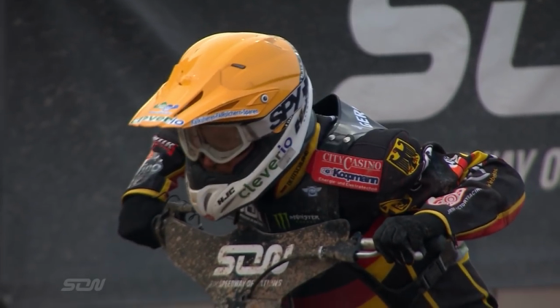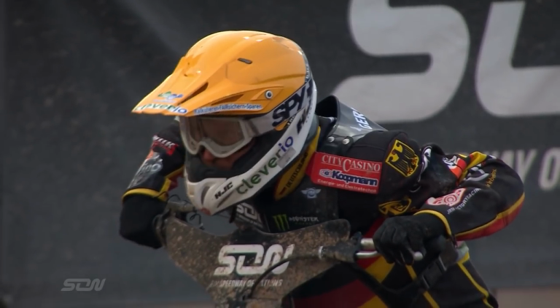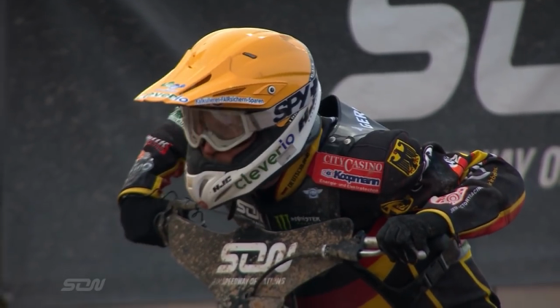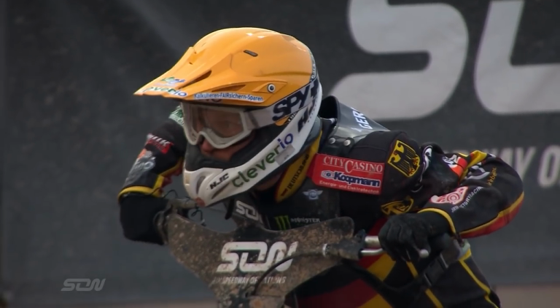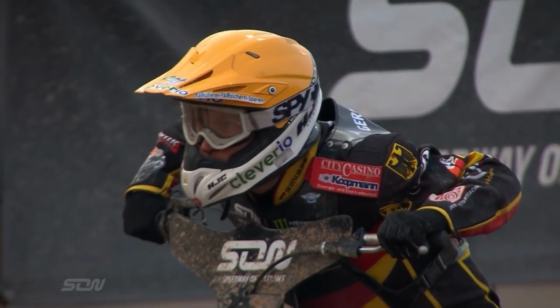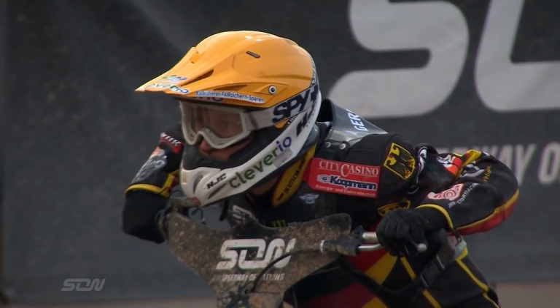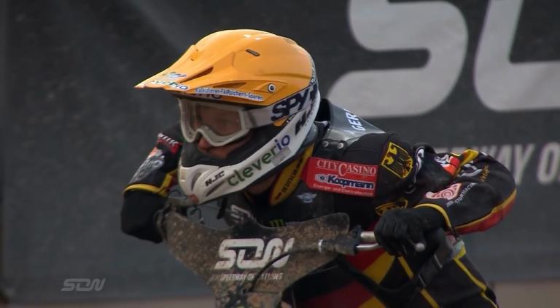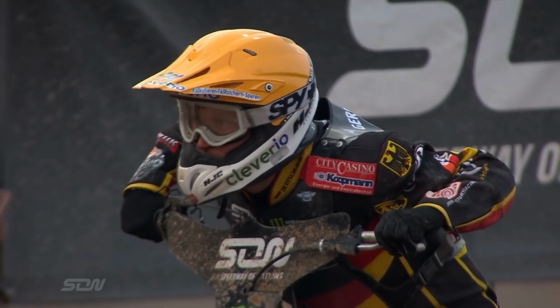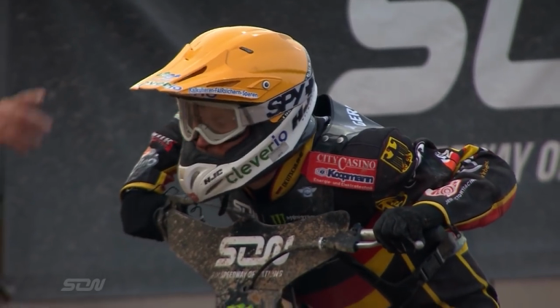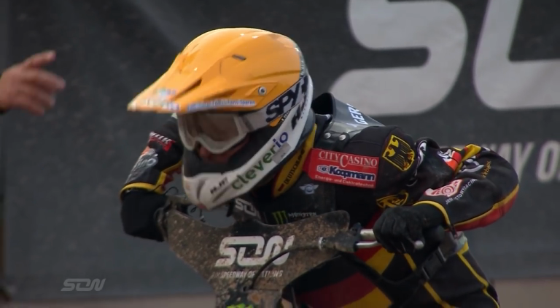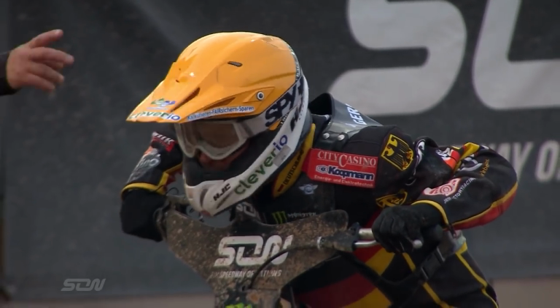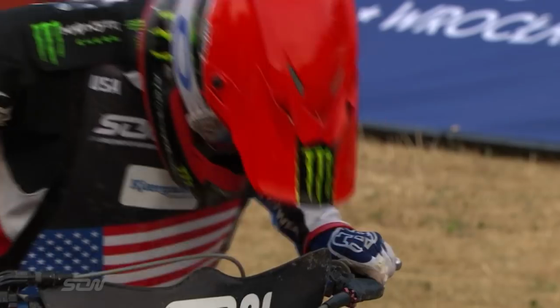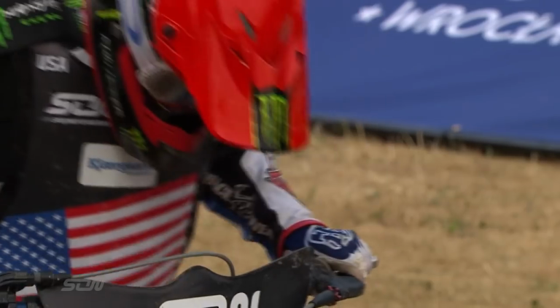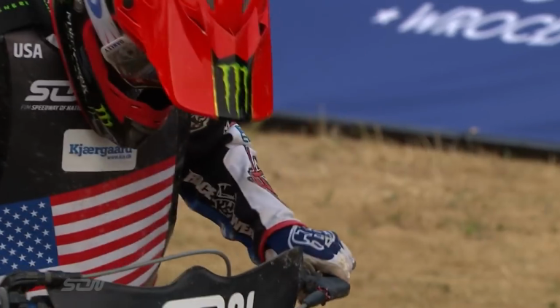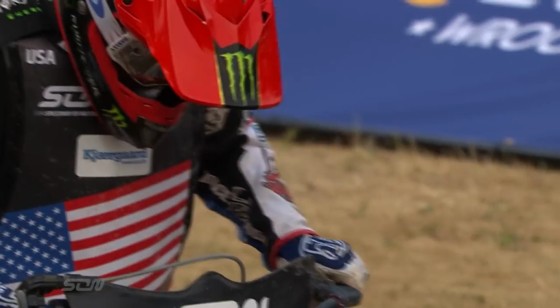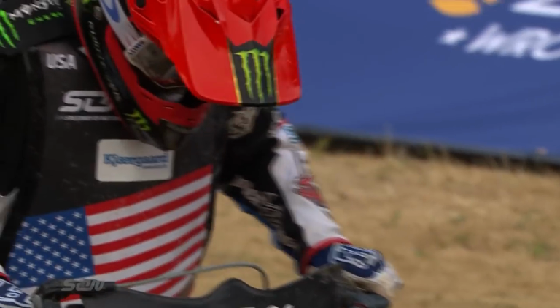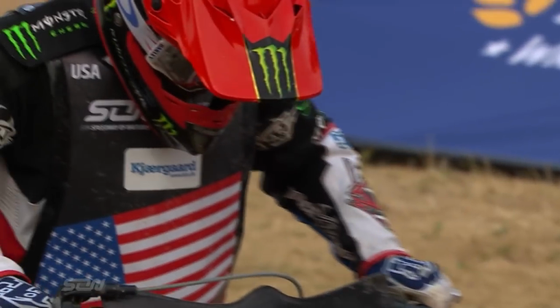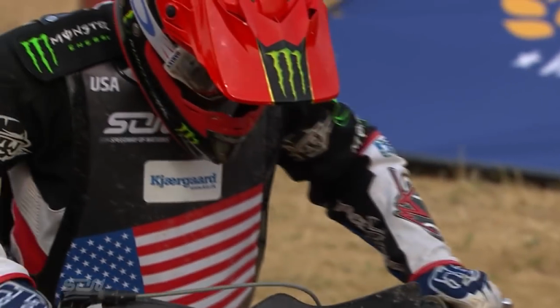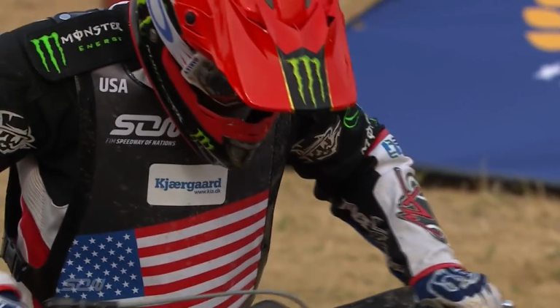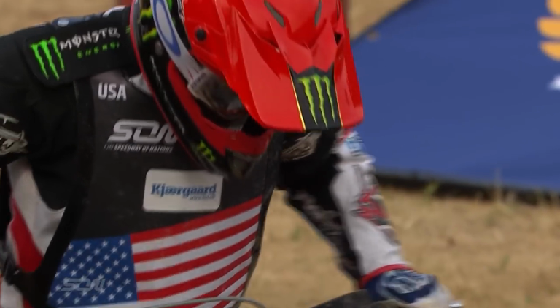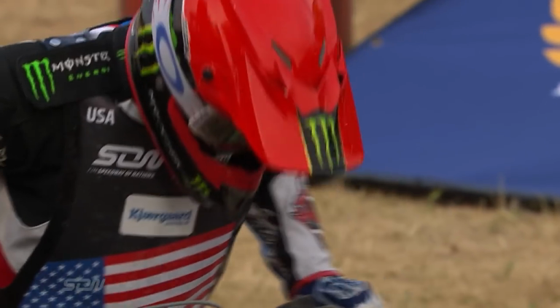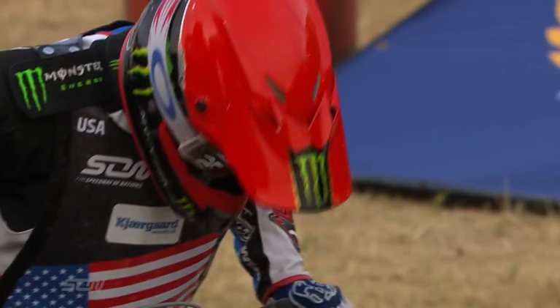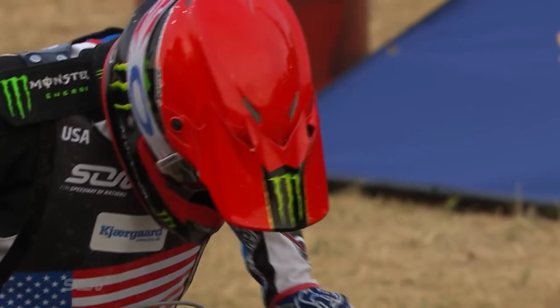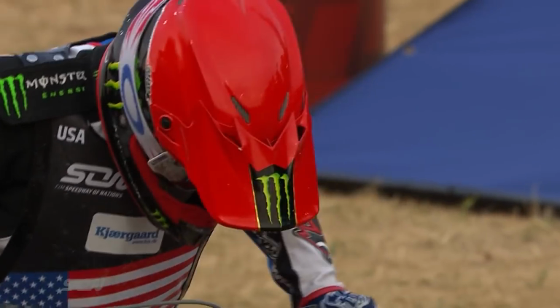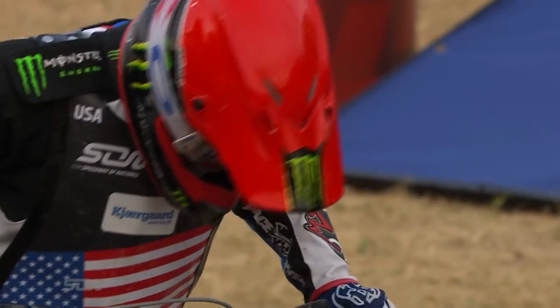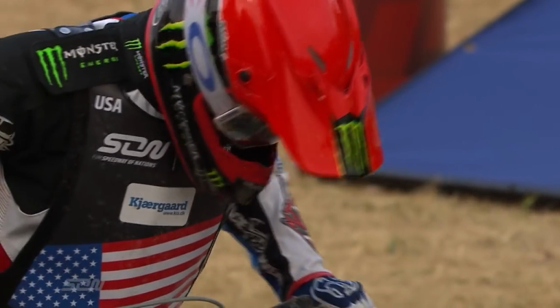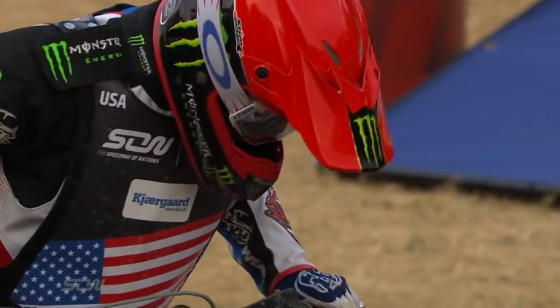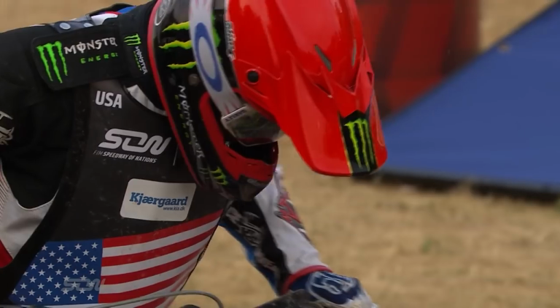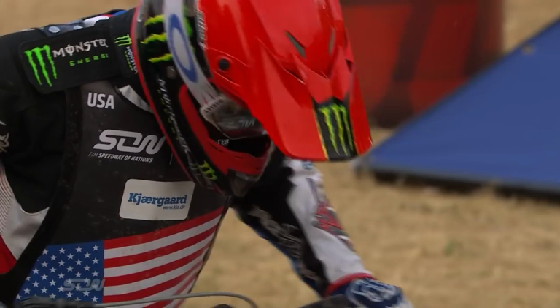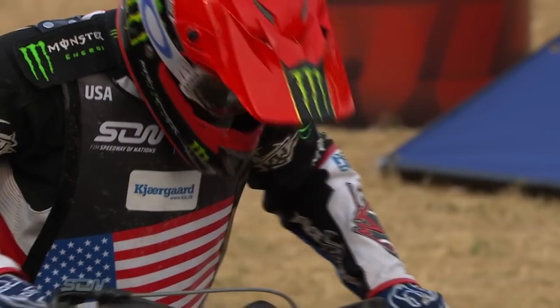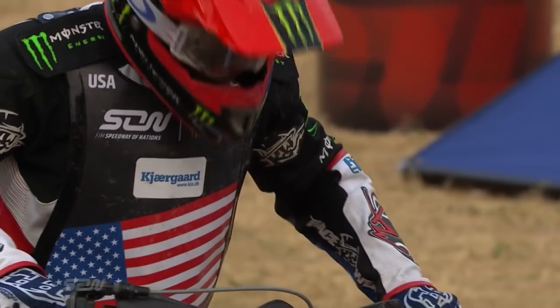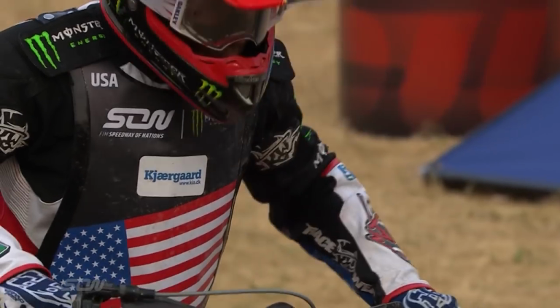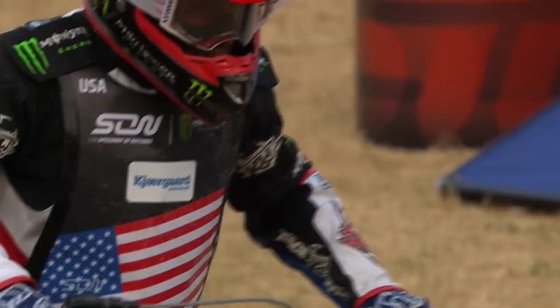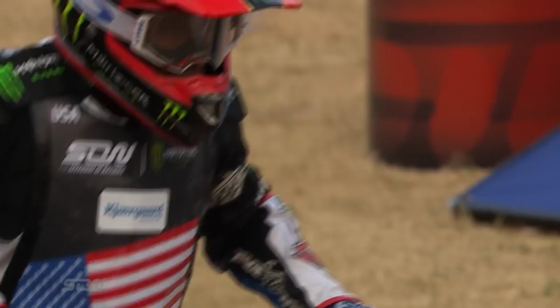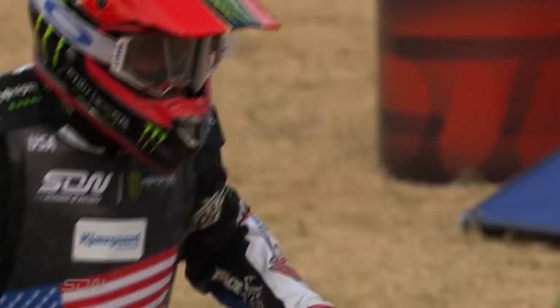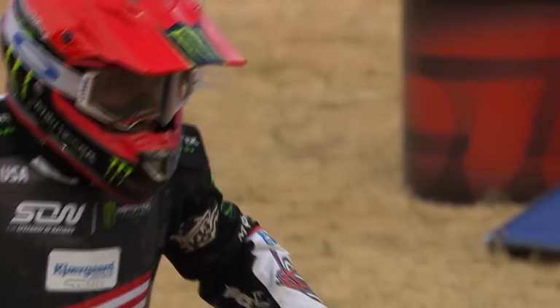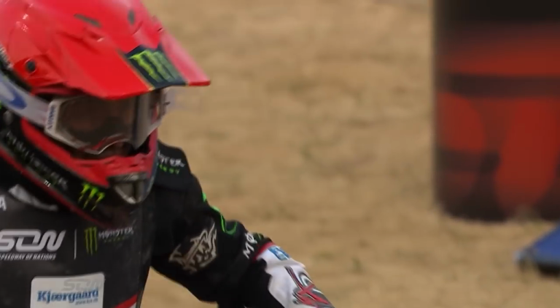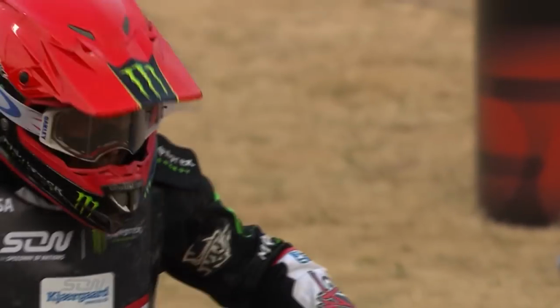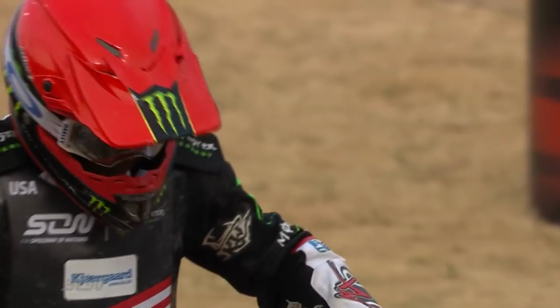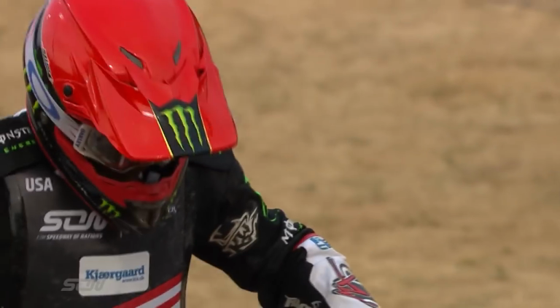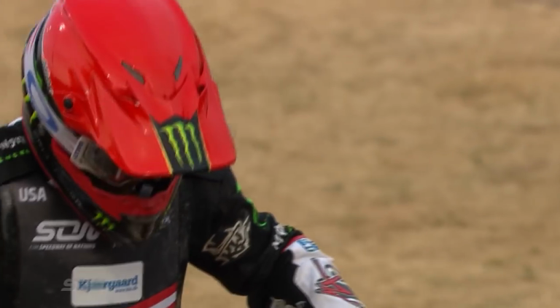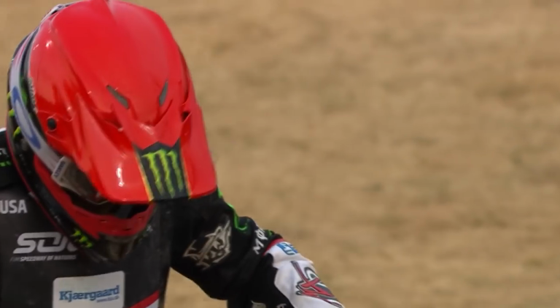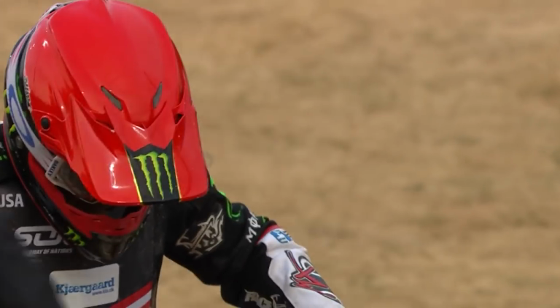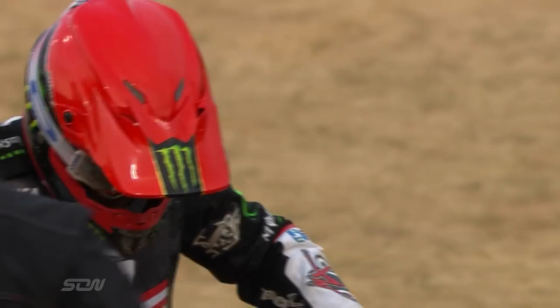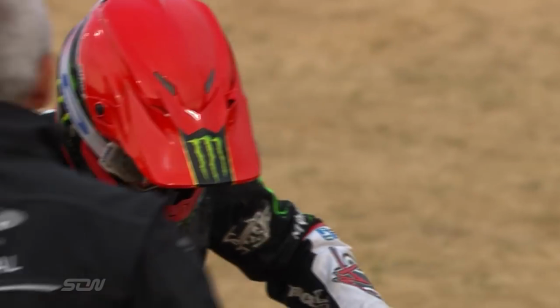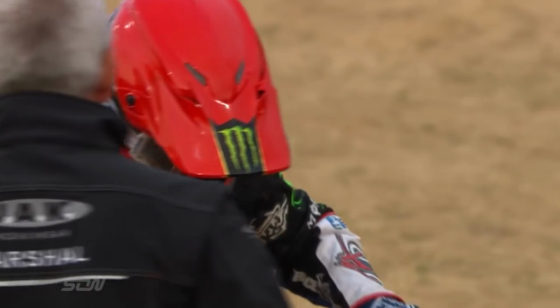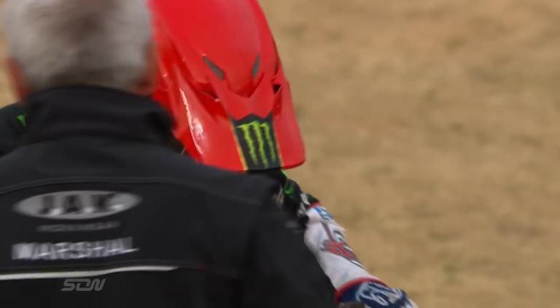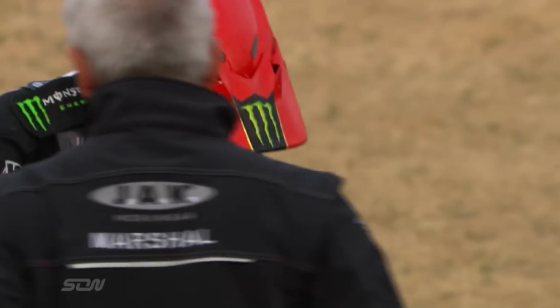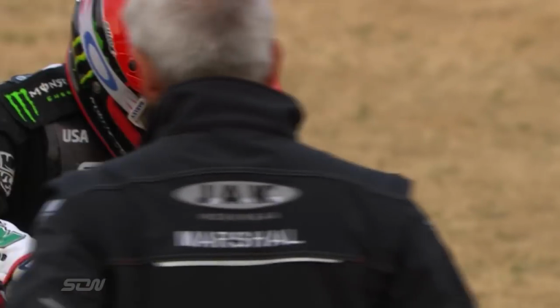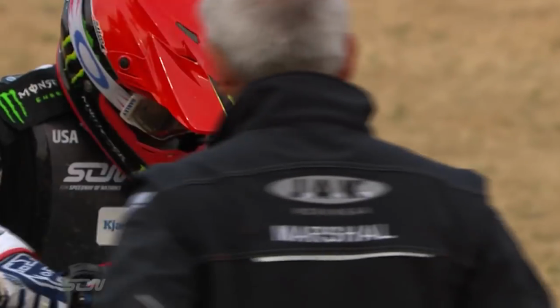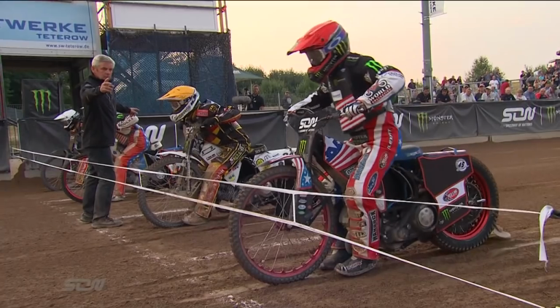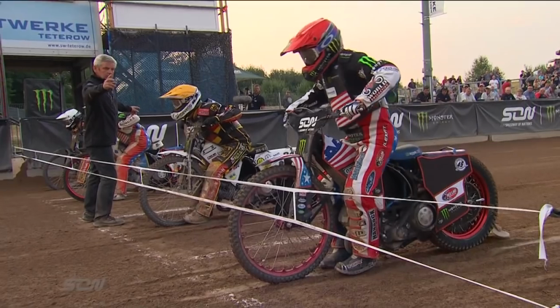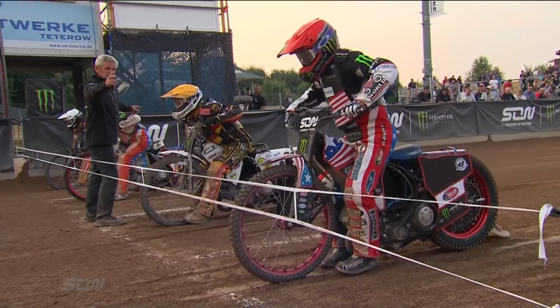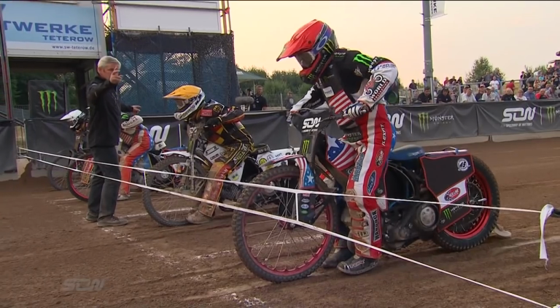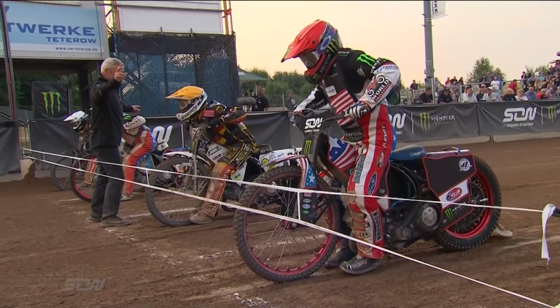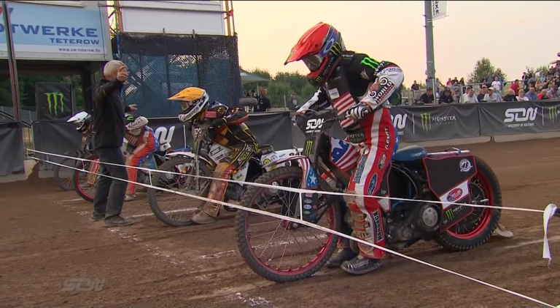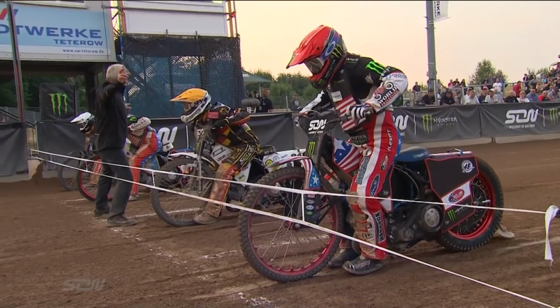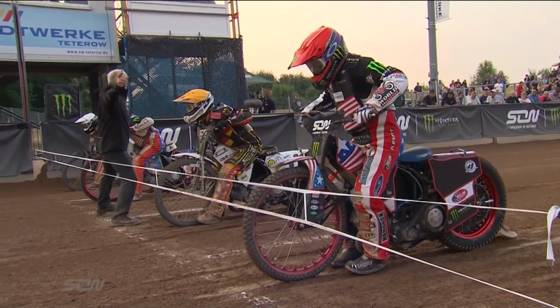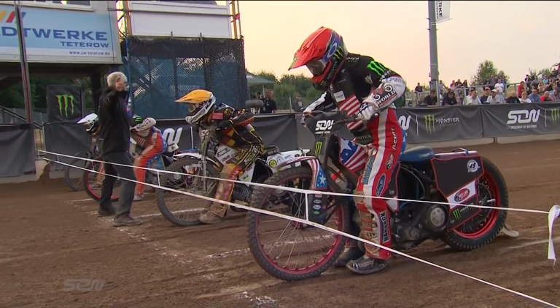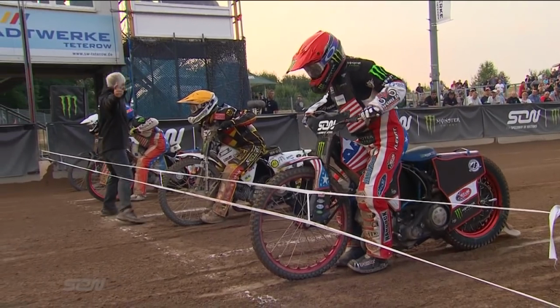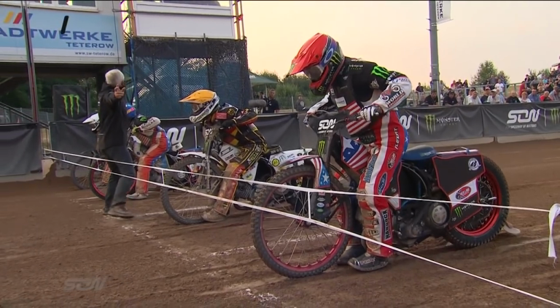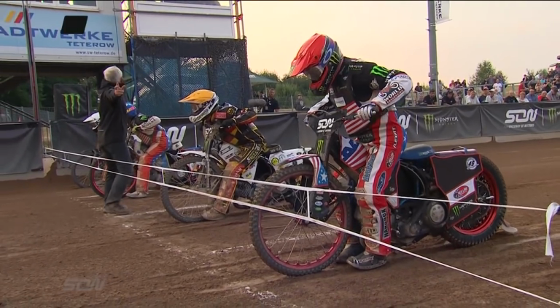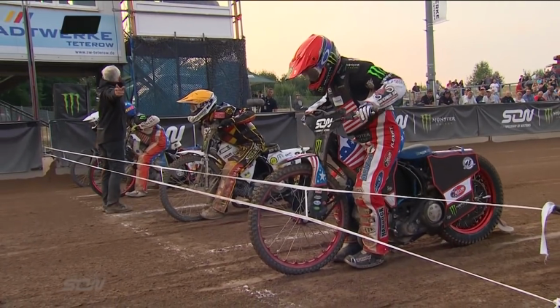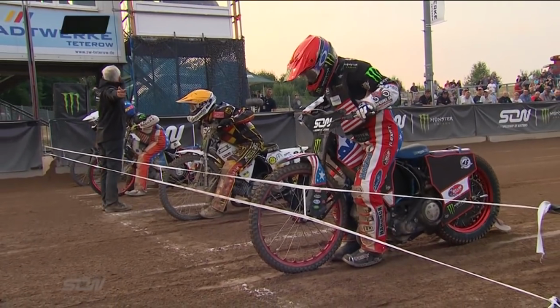Kai Huckenbeck has ridden nicely tonight. He's off the outside in white. This man, the legend, the four-time champion of the world.